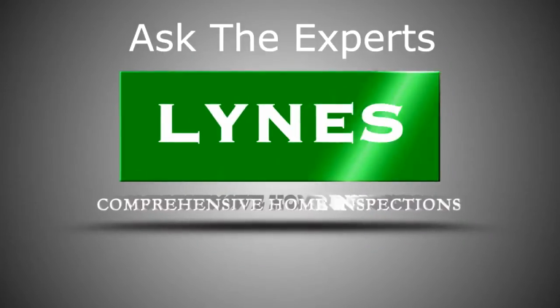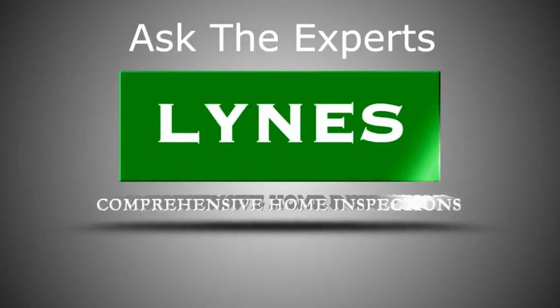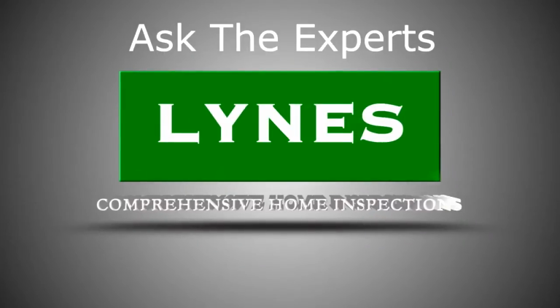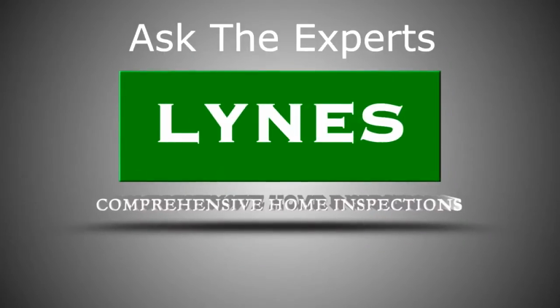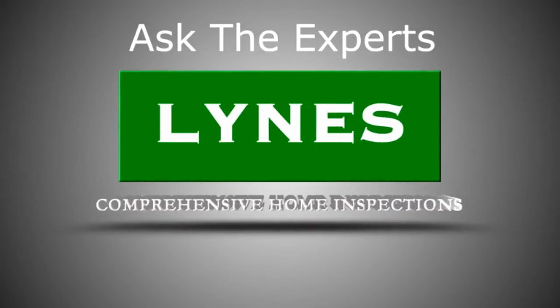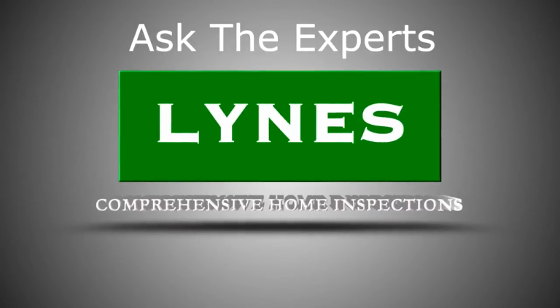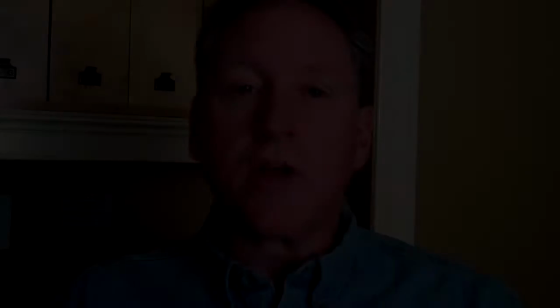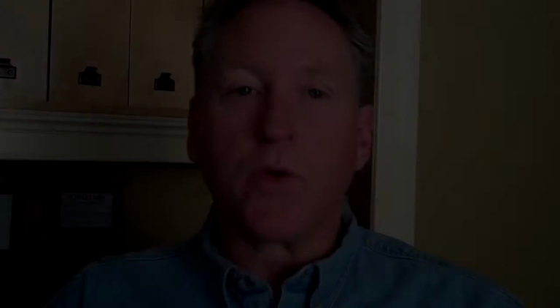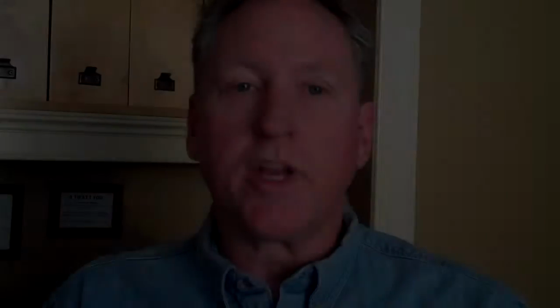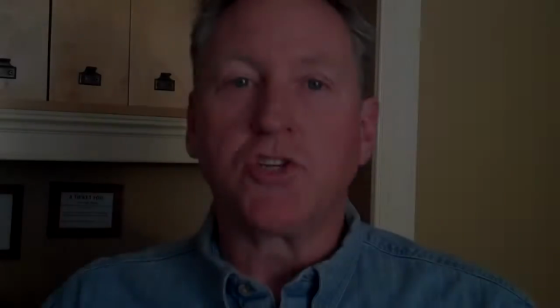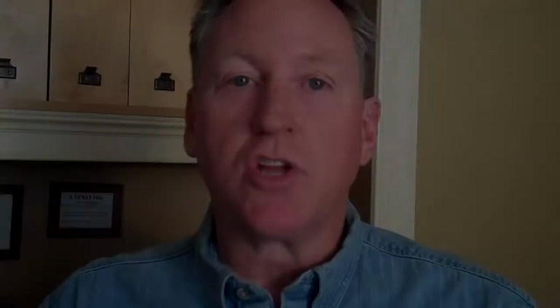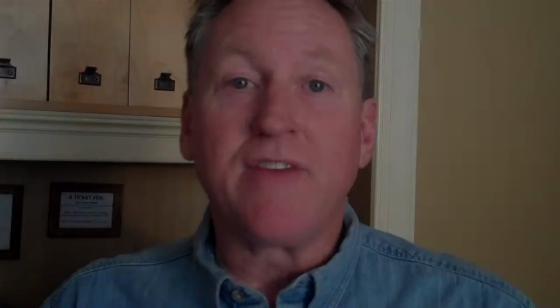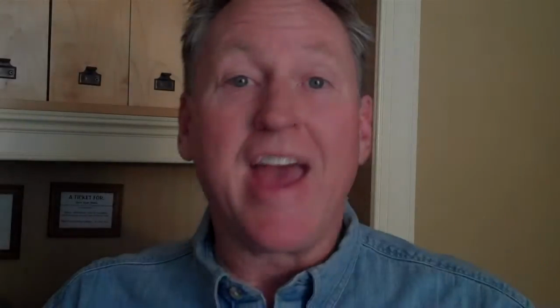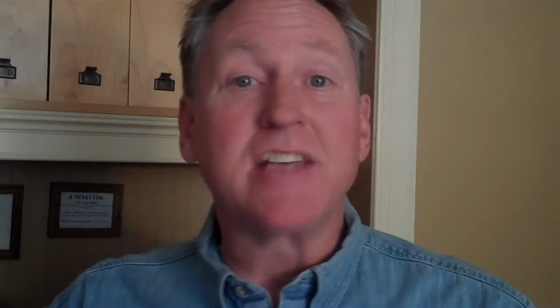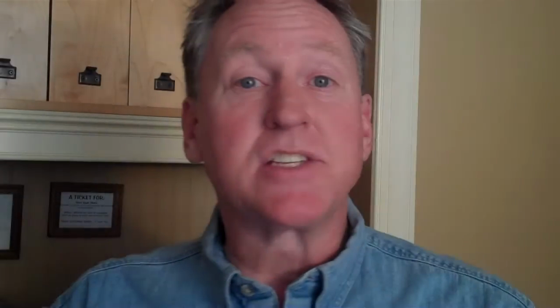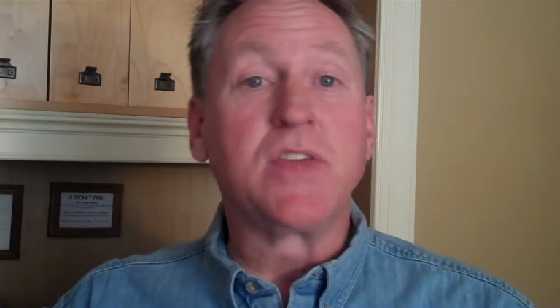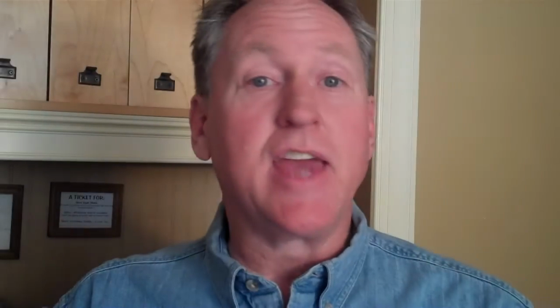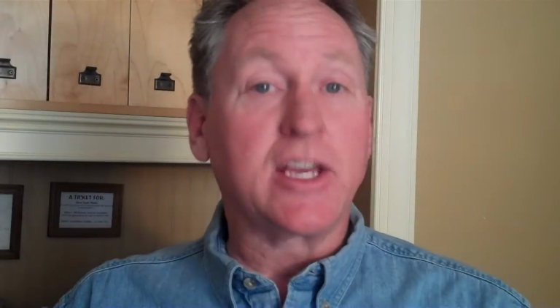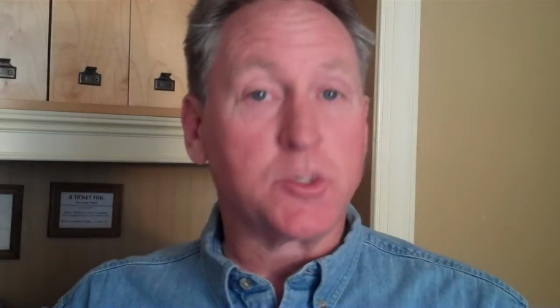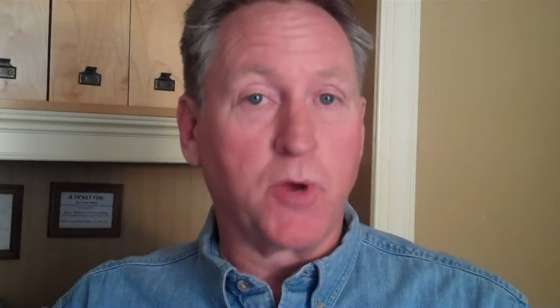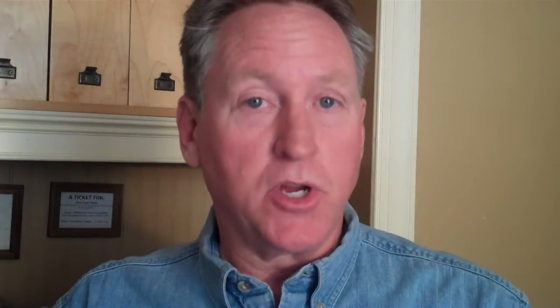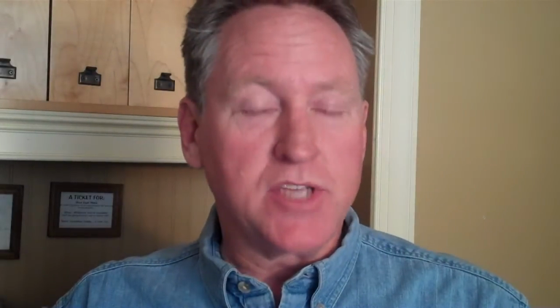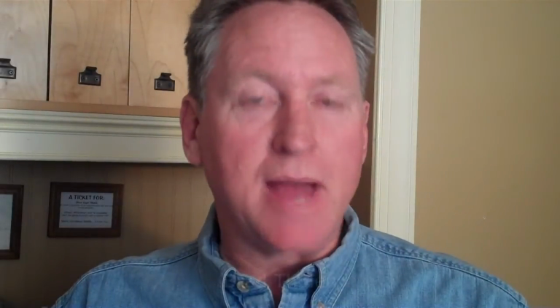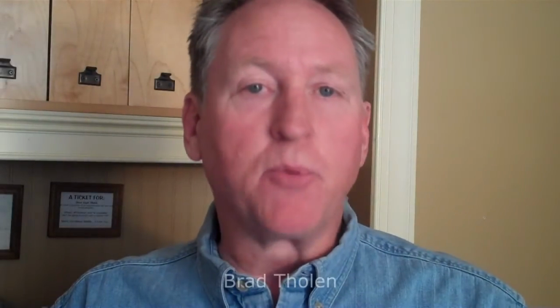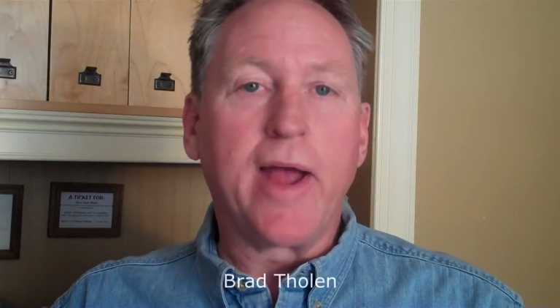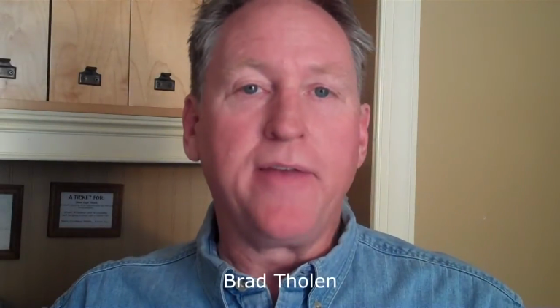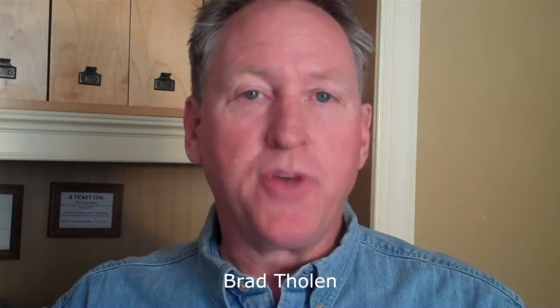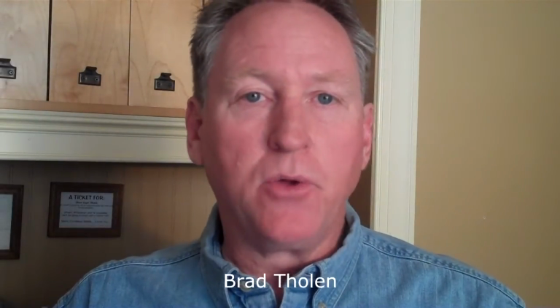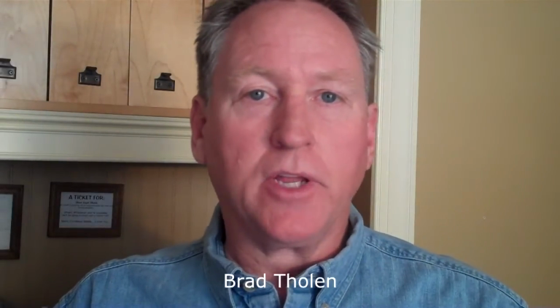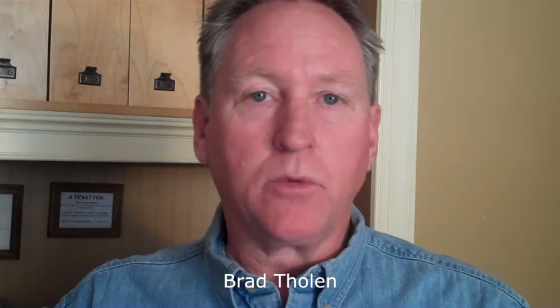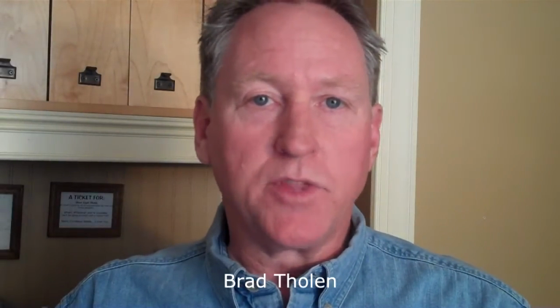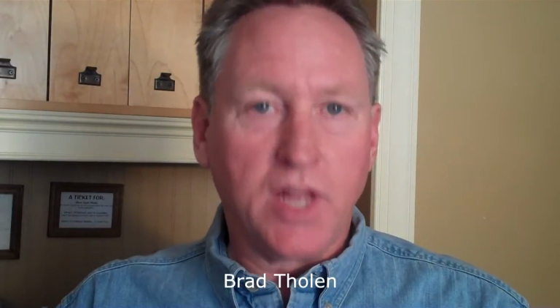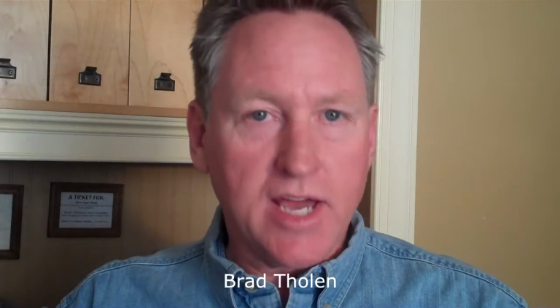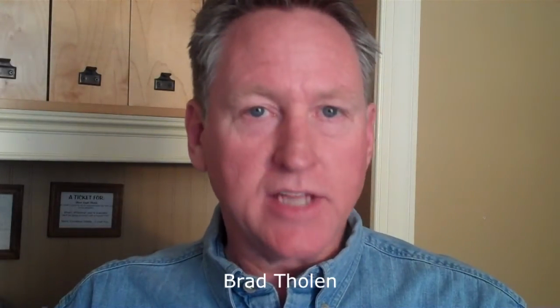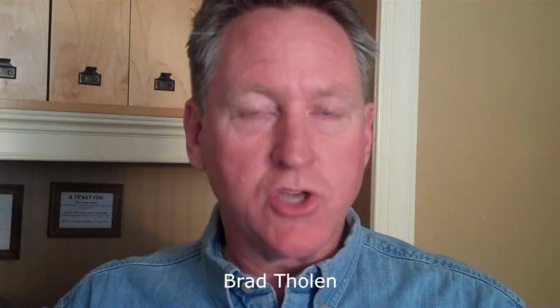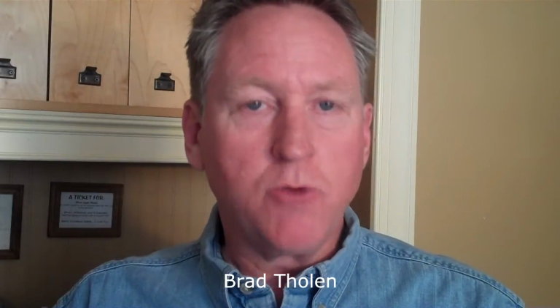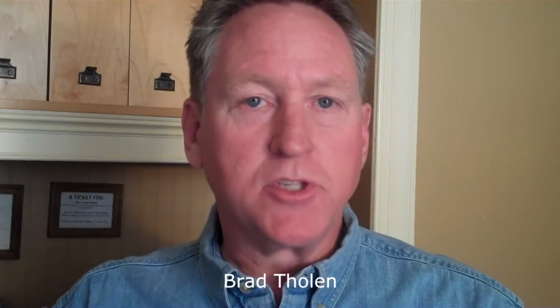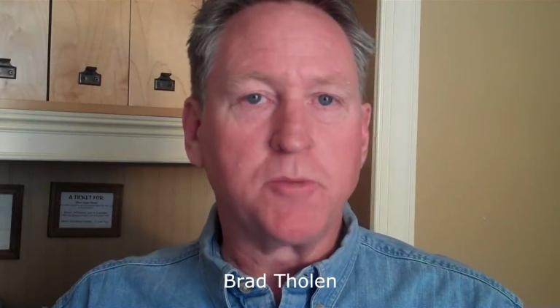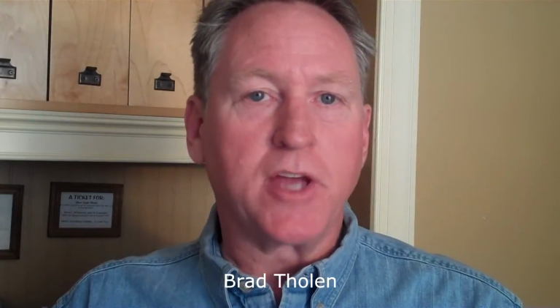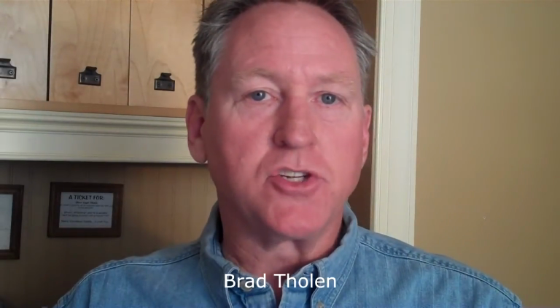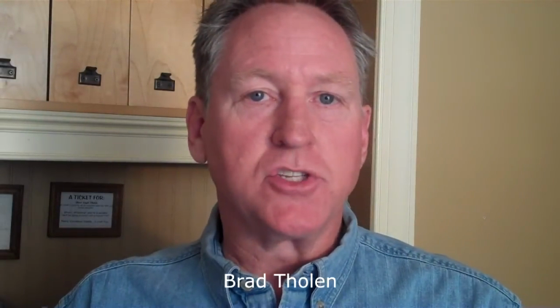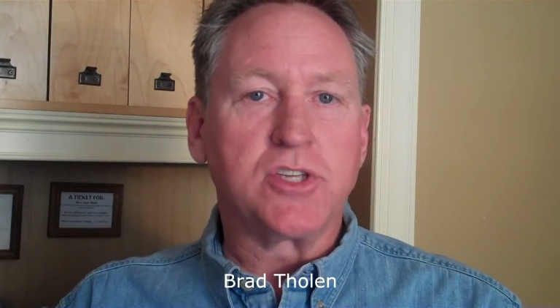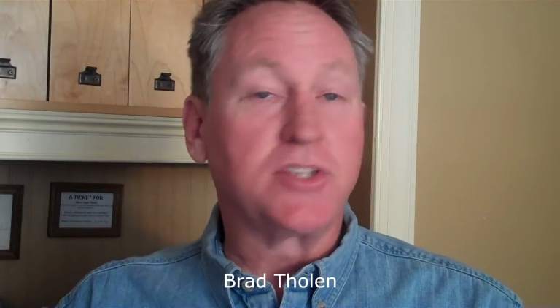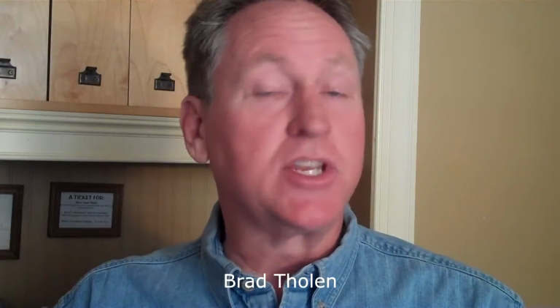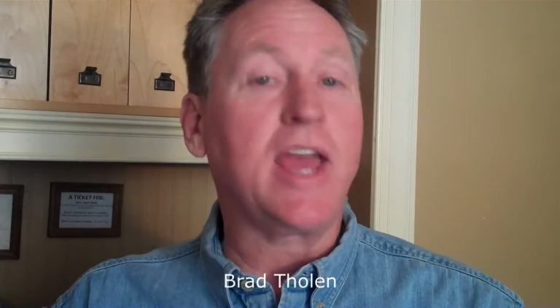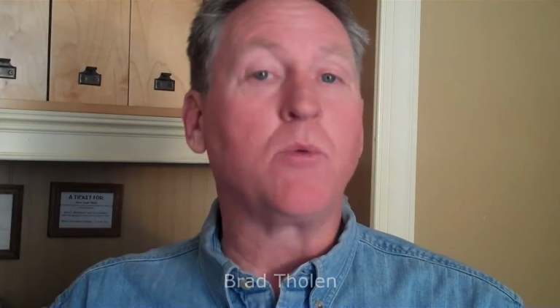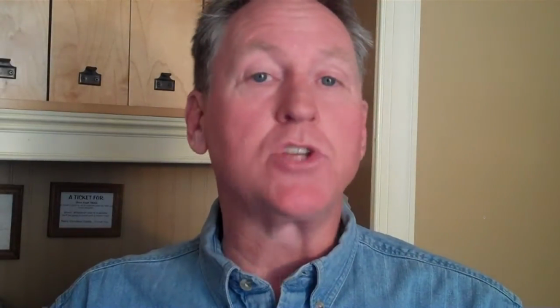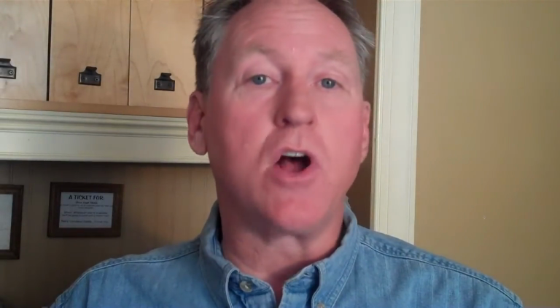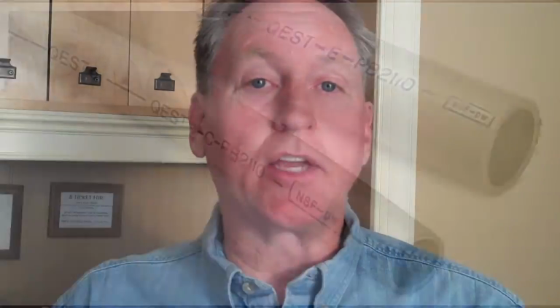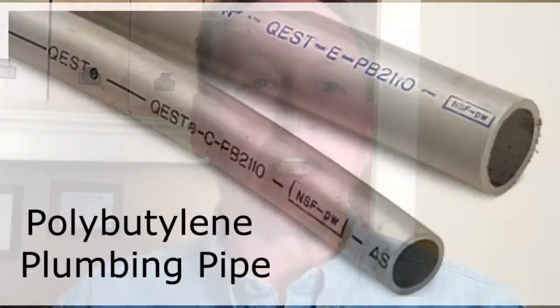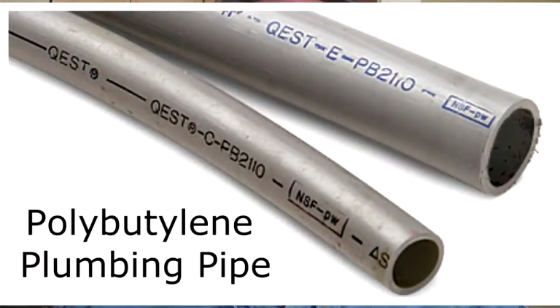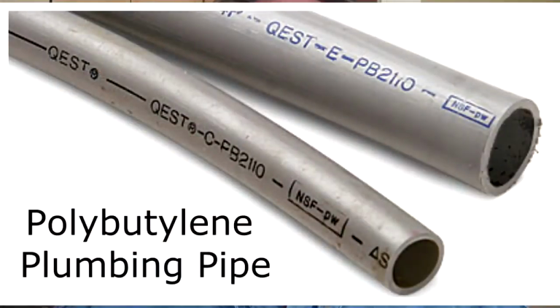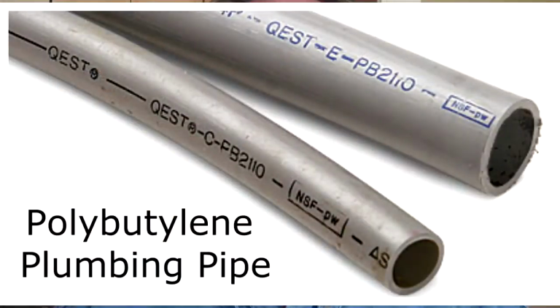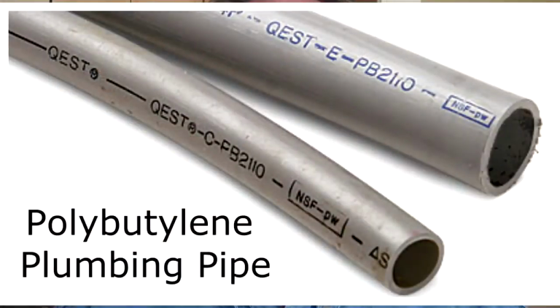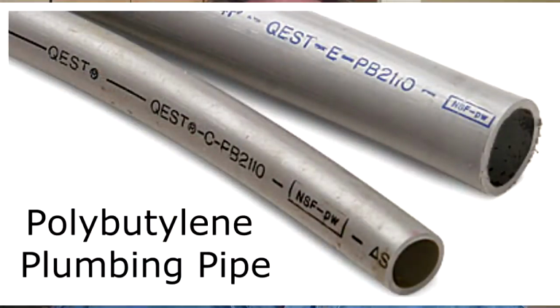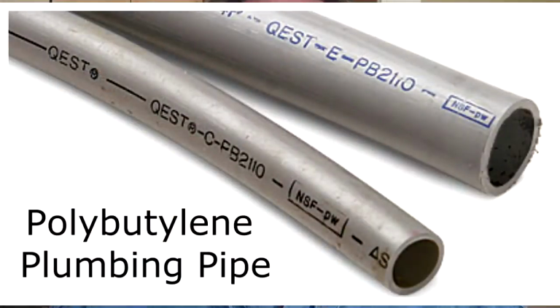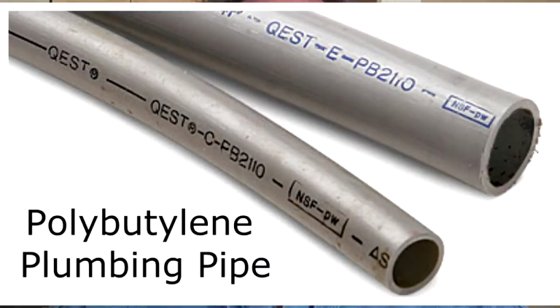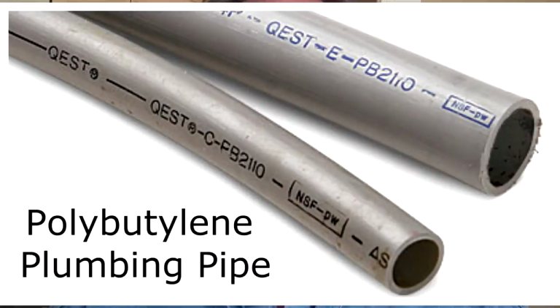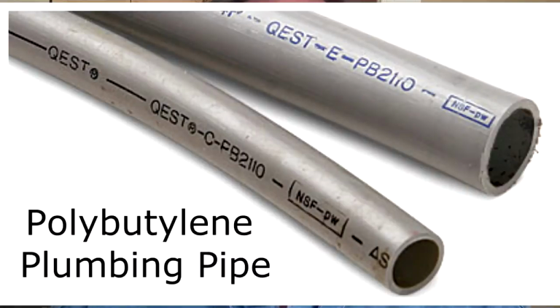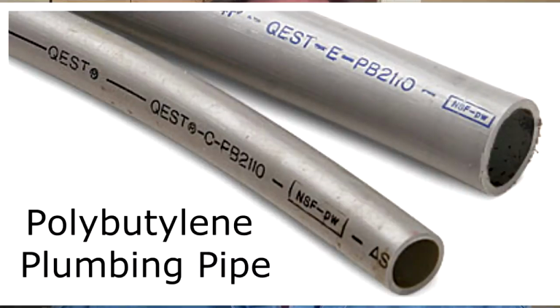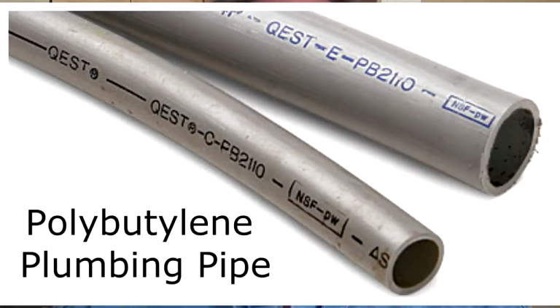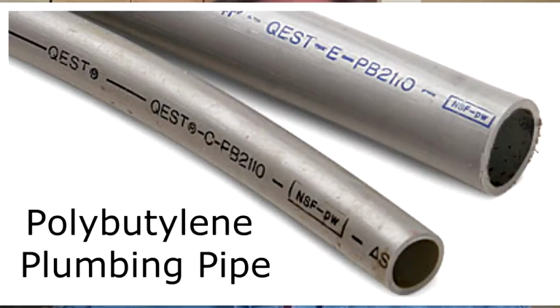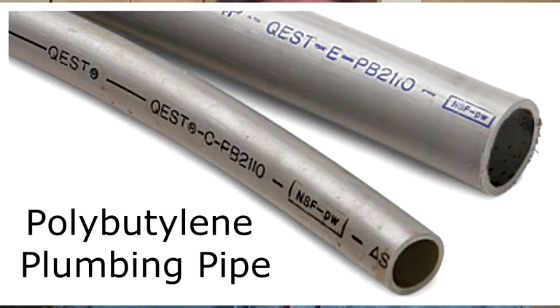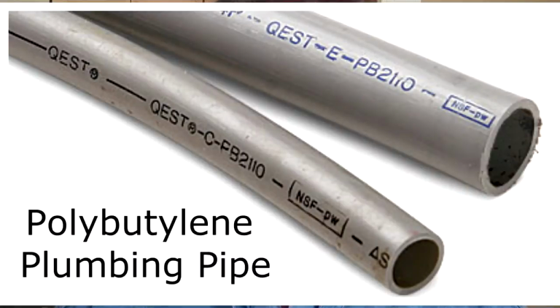Welcome to another edition of Ask the Experts. I'm Brad Tholen with Lyons Home Inspections, and today we're talking polybutylene plumbing pipe.